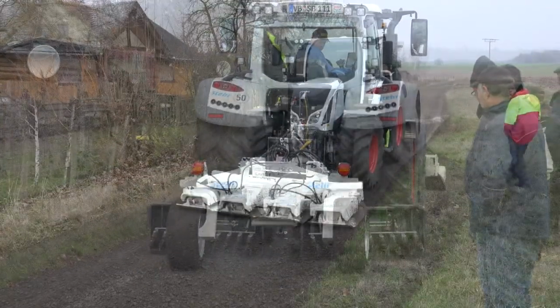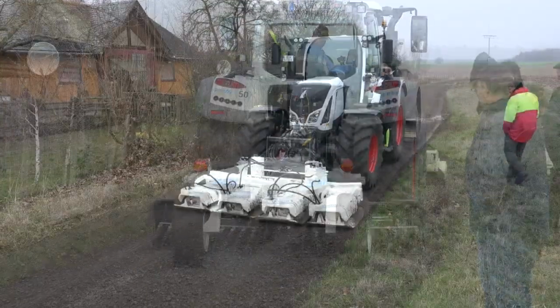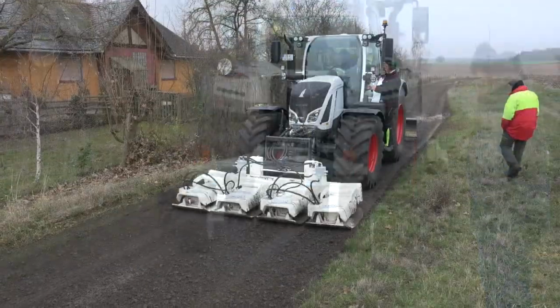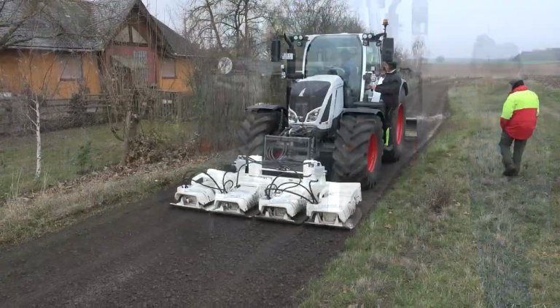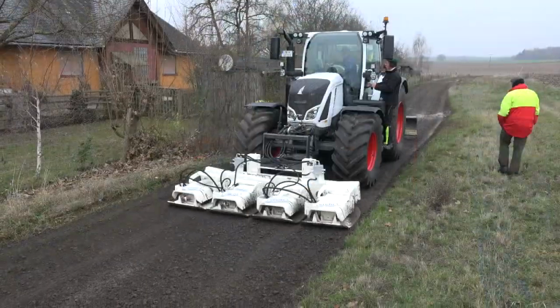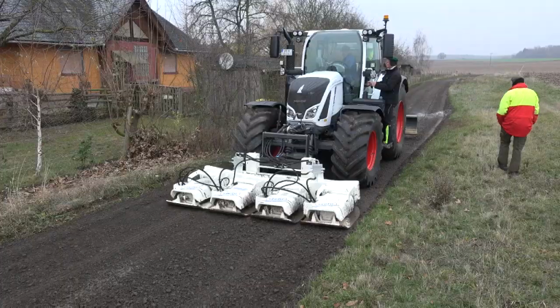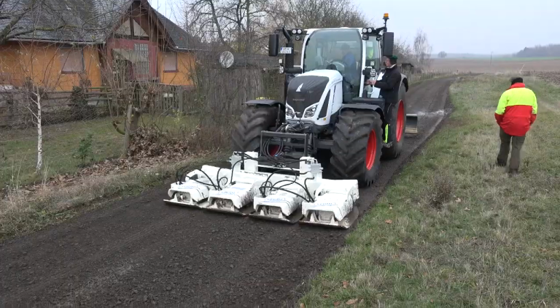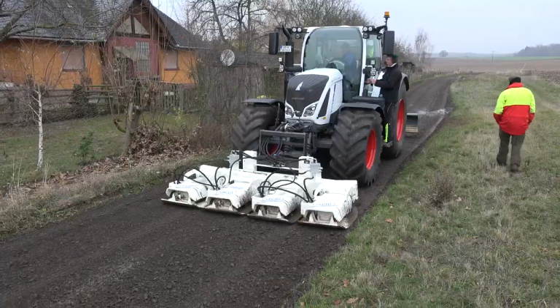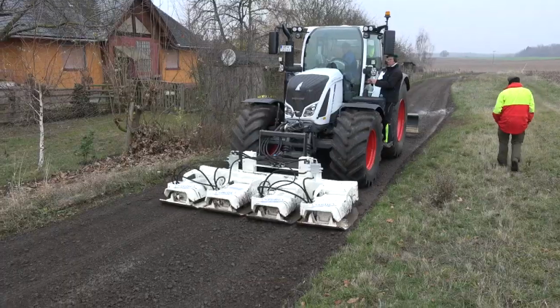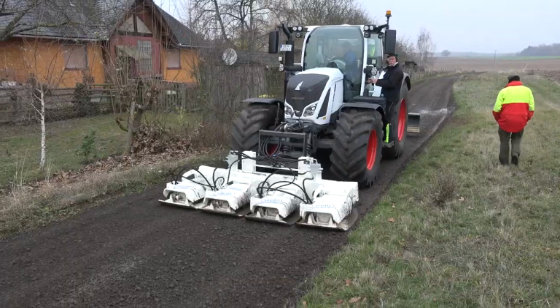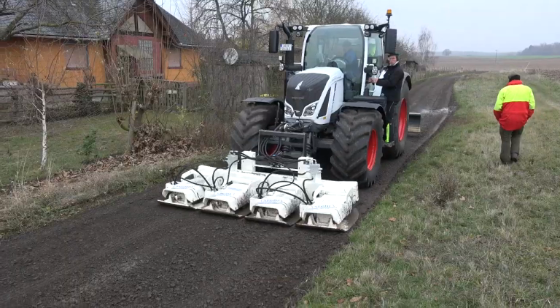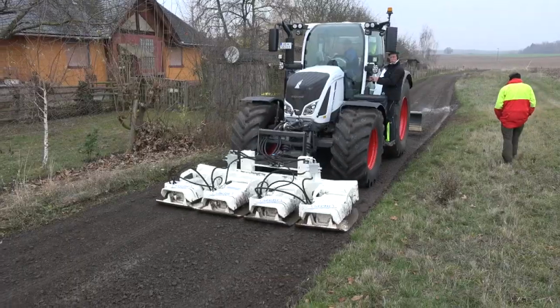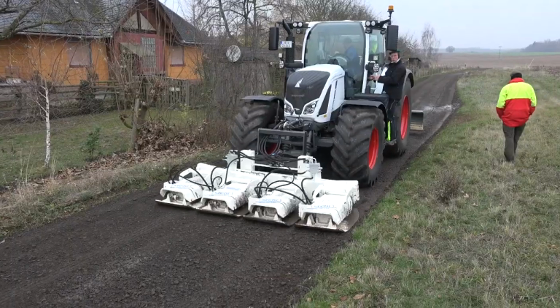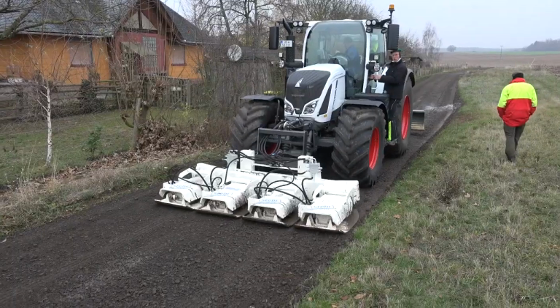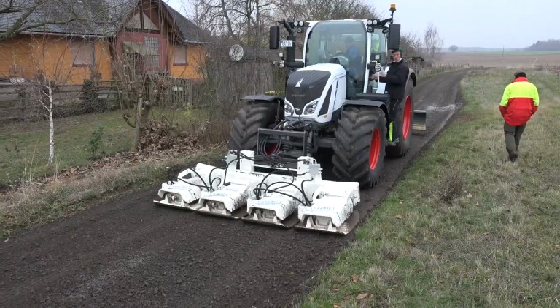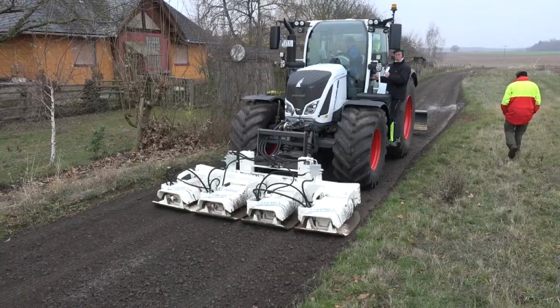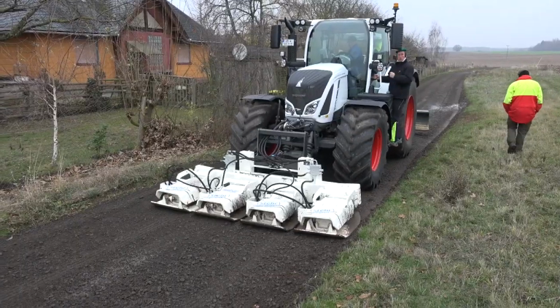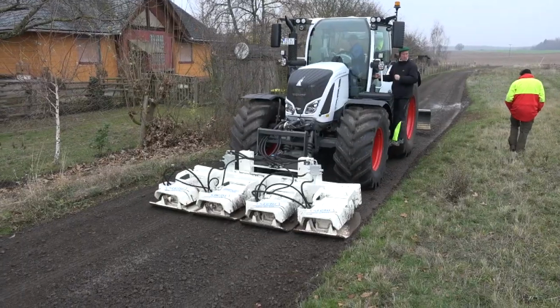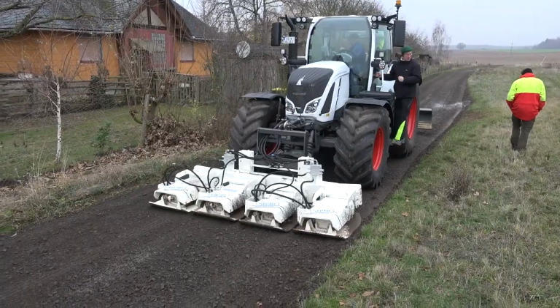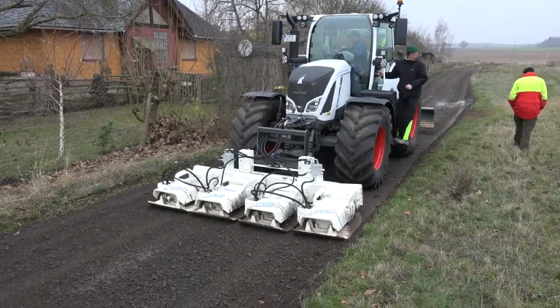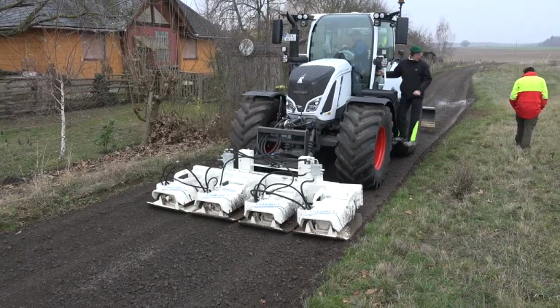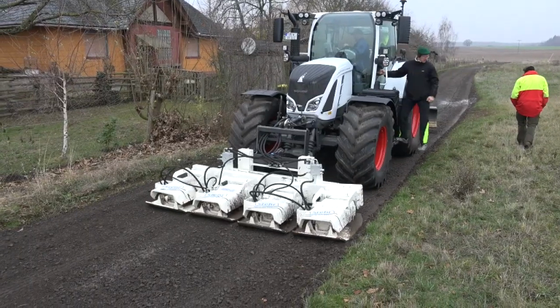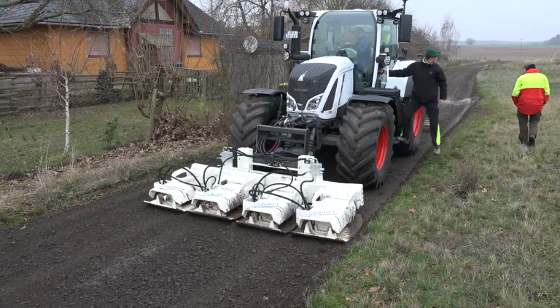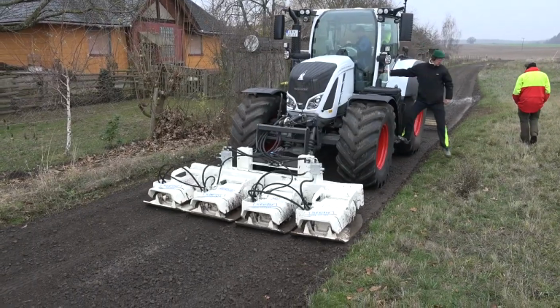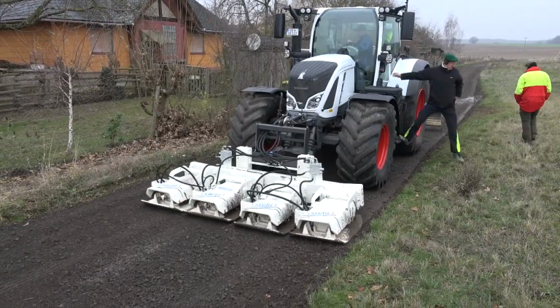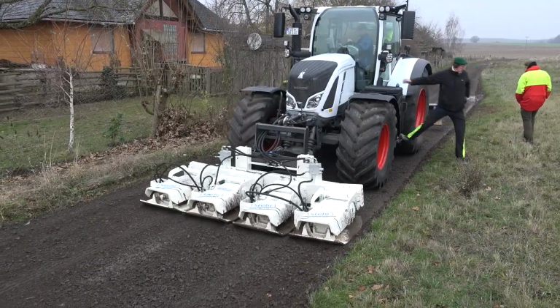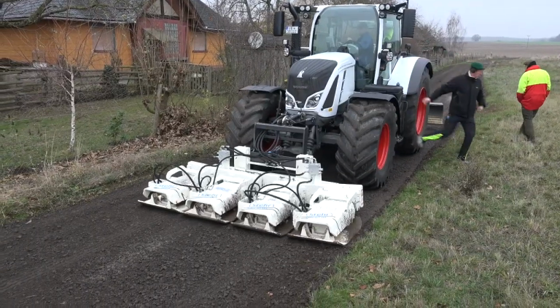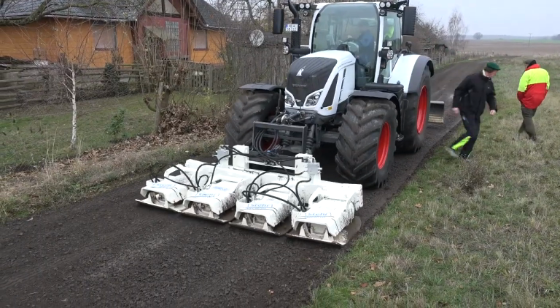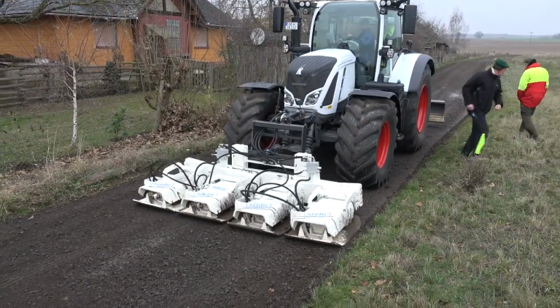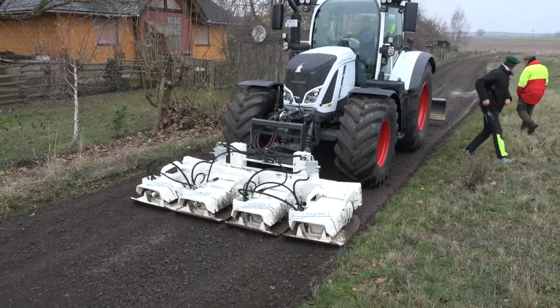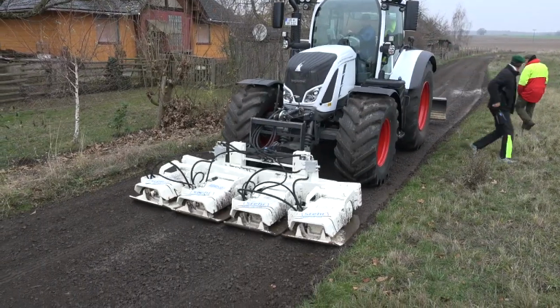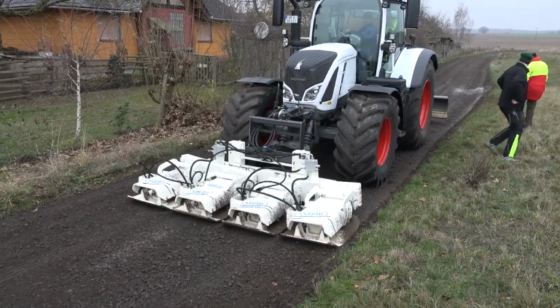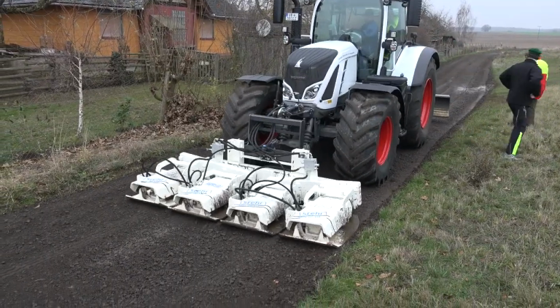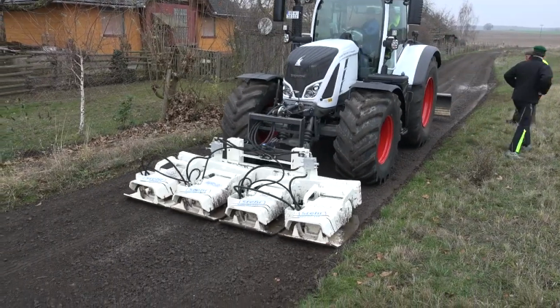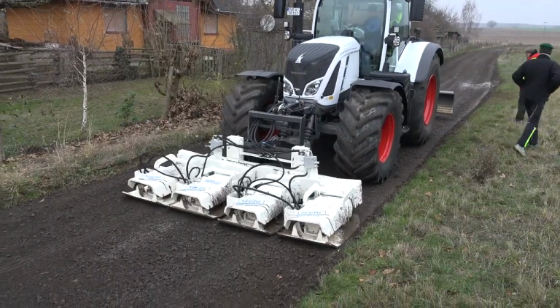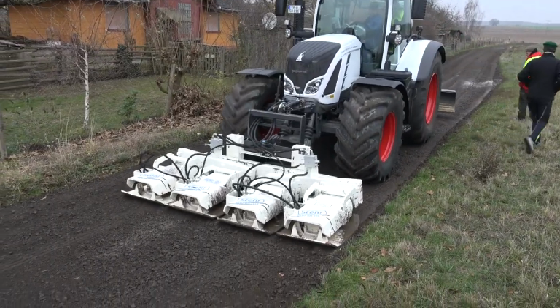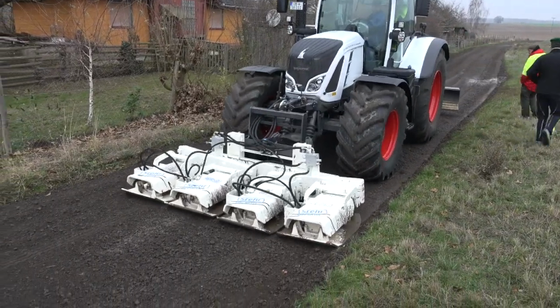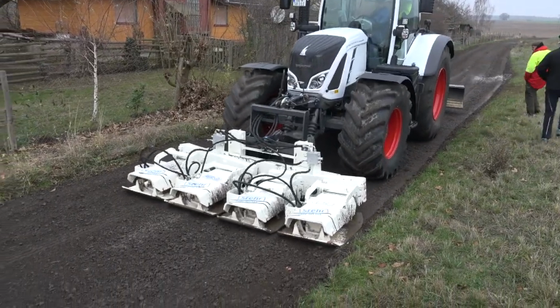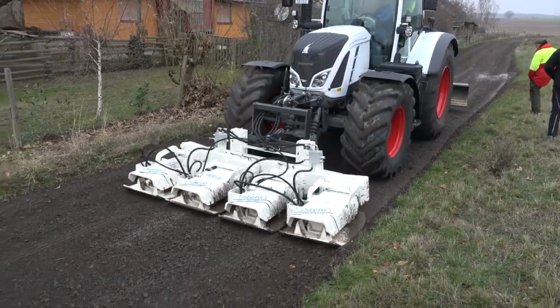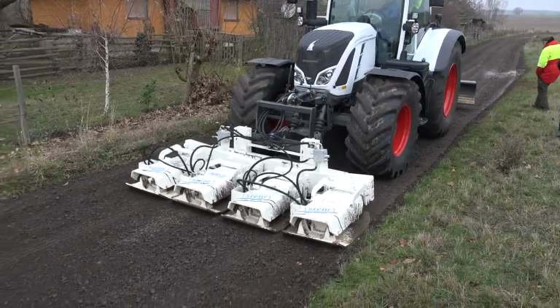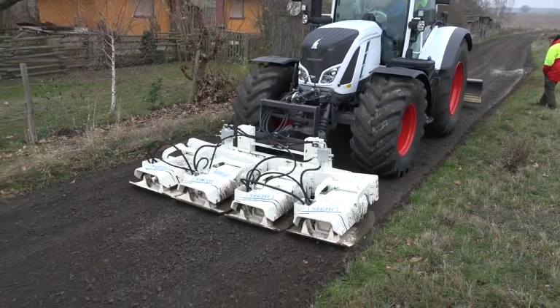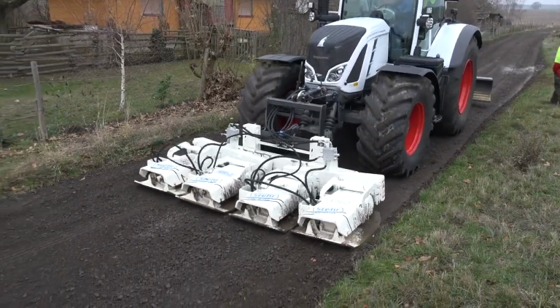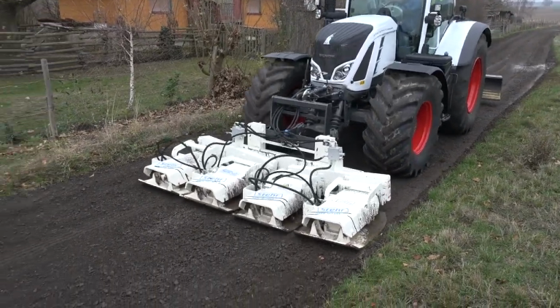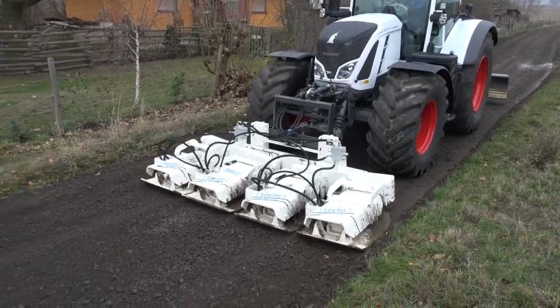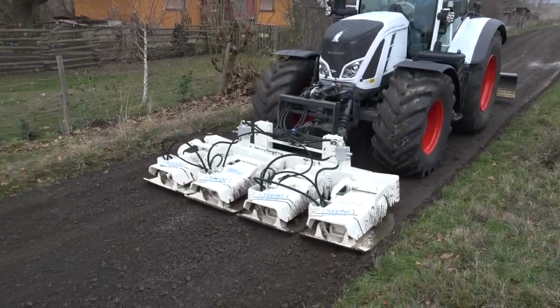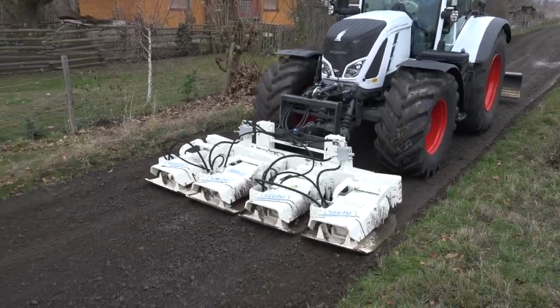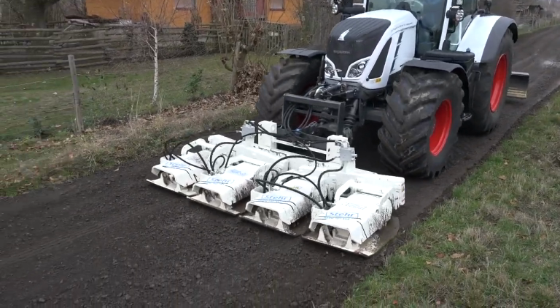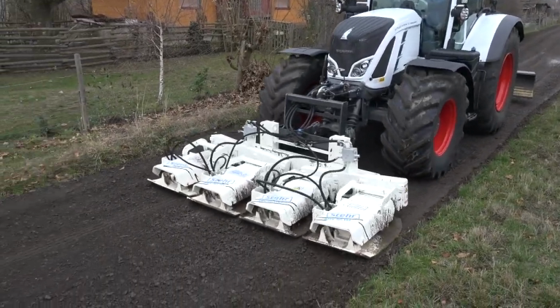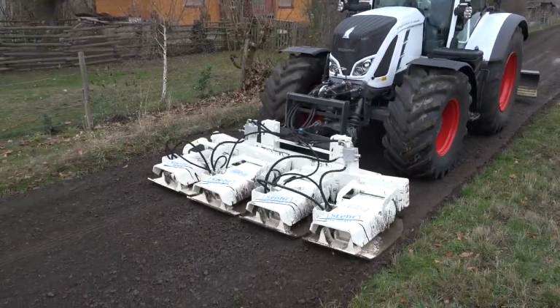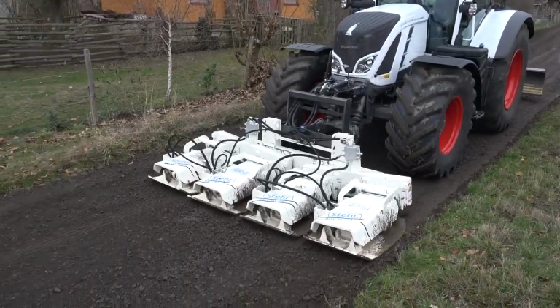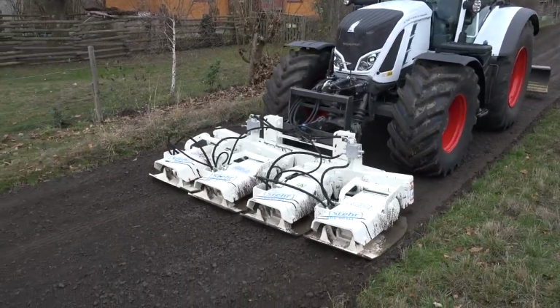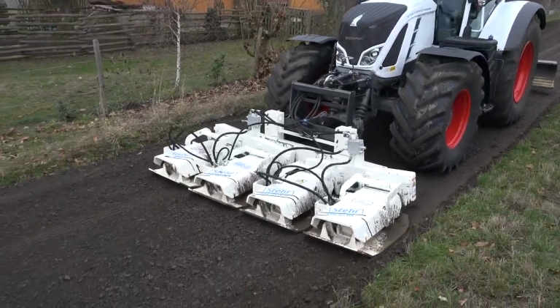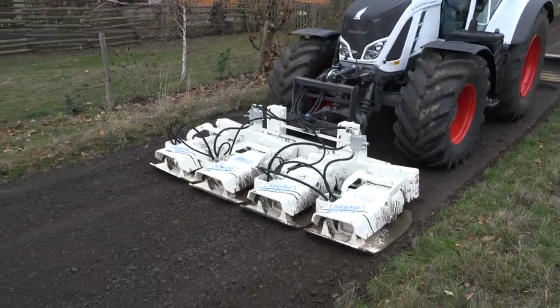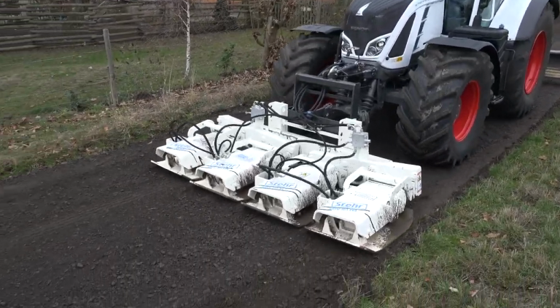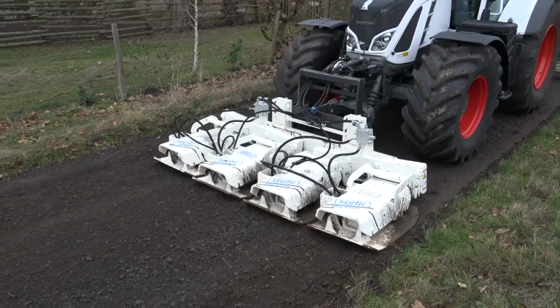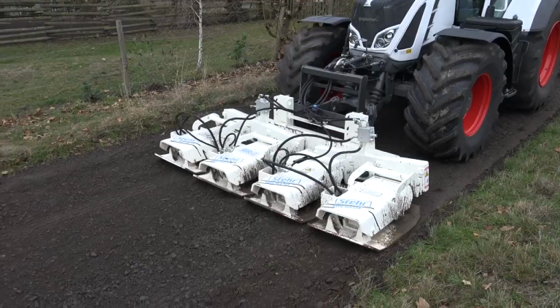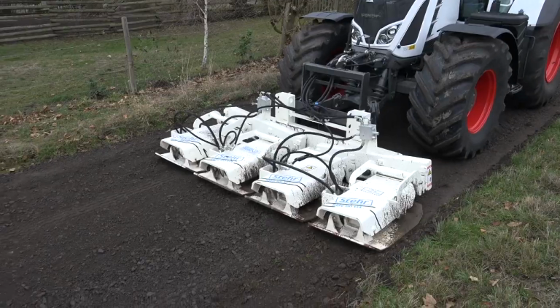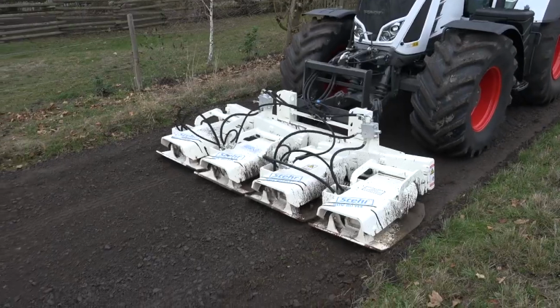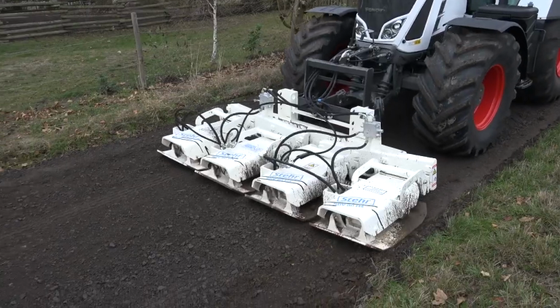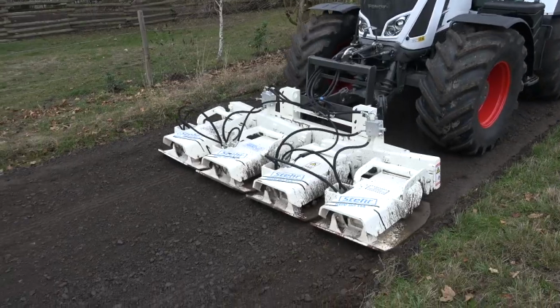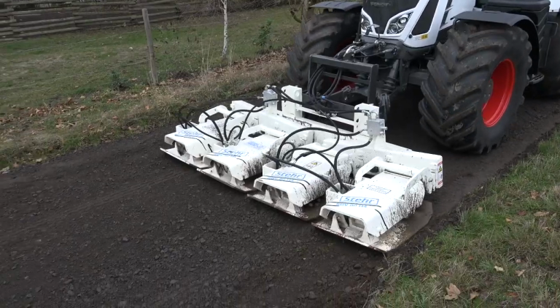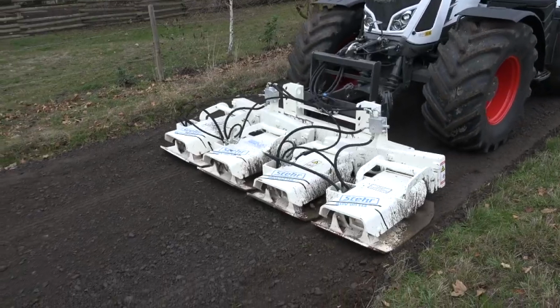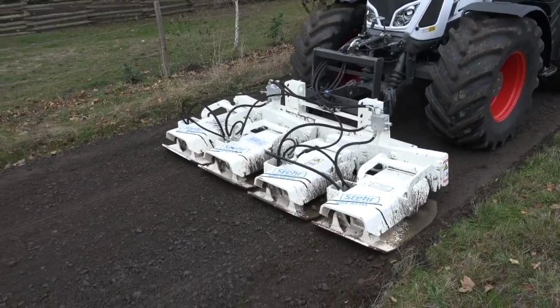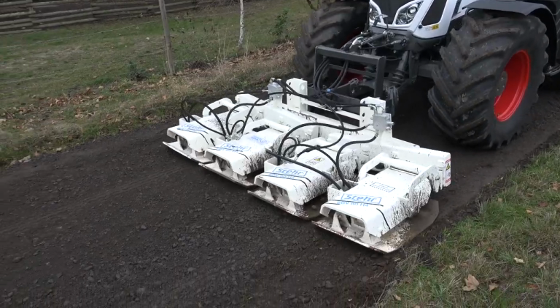Finally, the patented Stair plate compactors, which adapt to any road profile, are used.